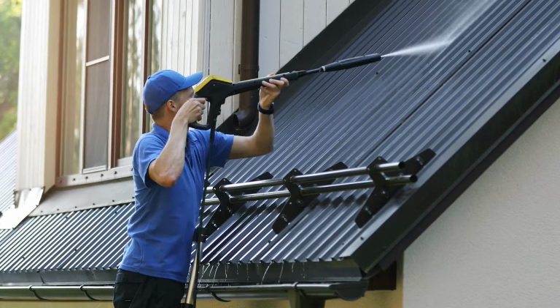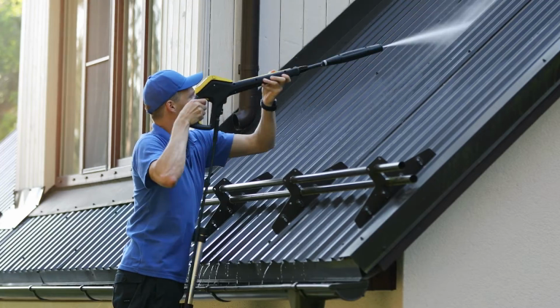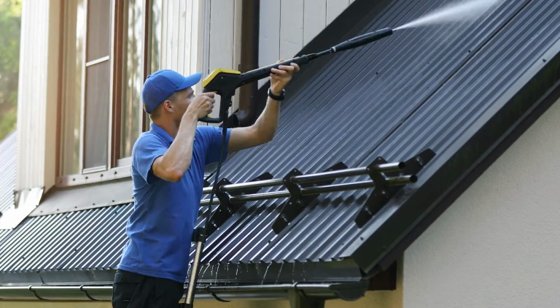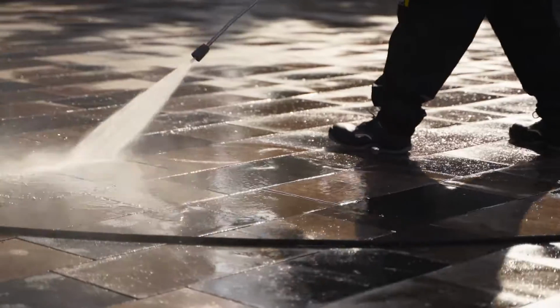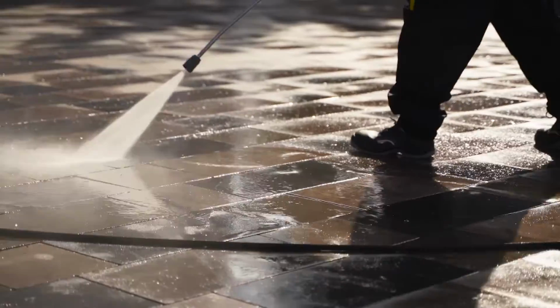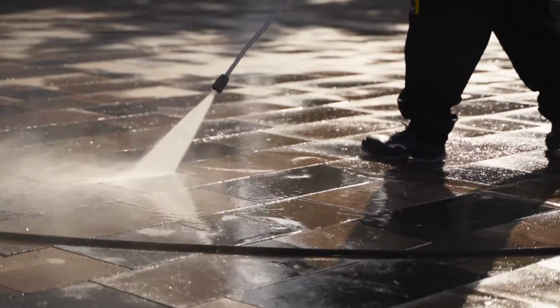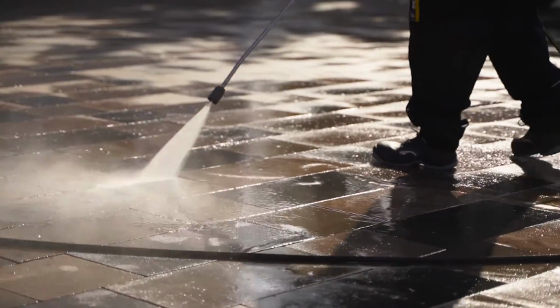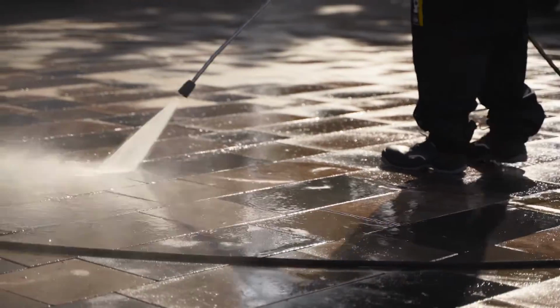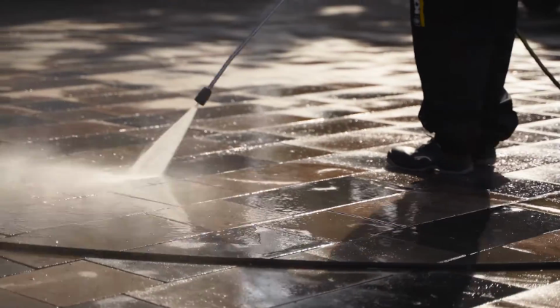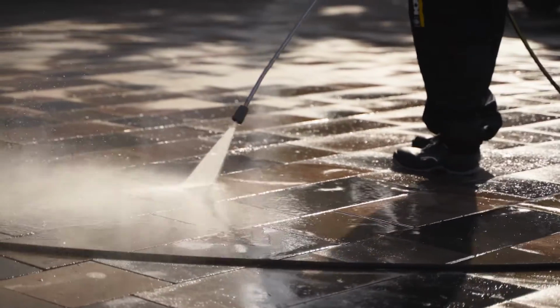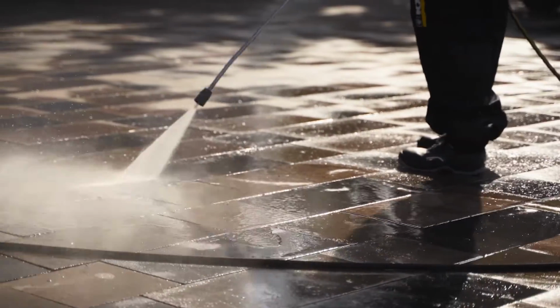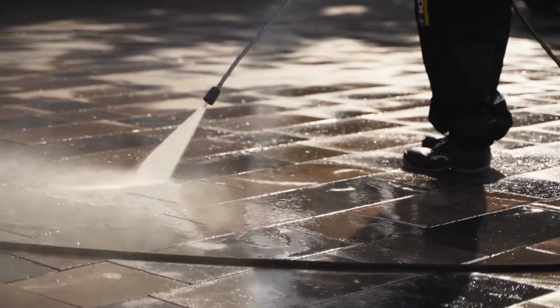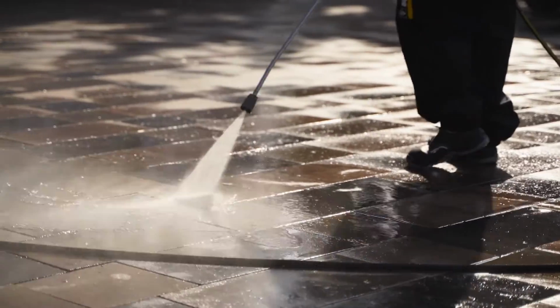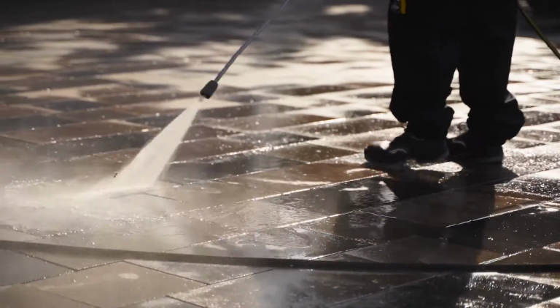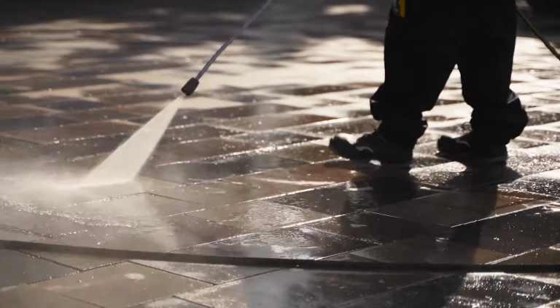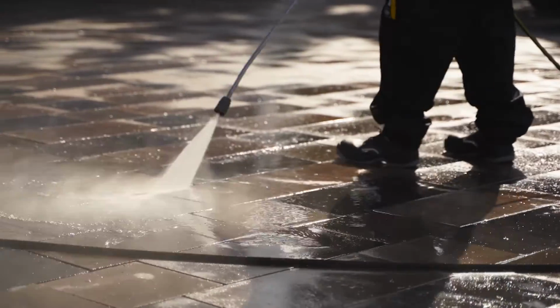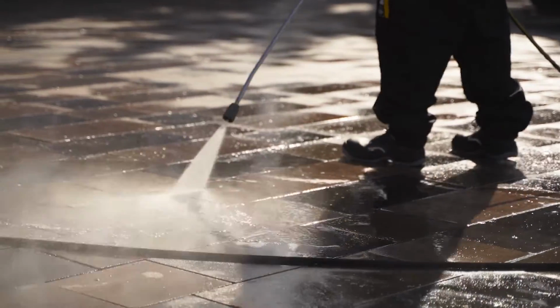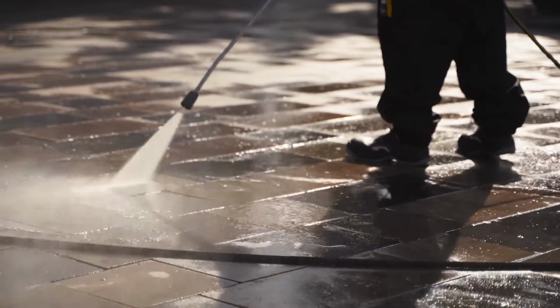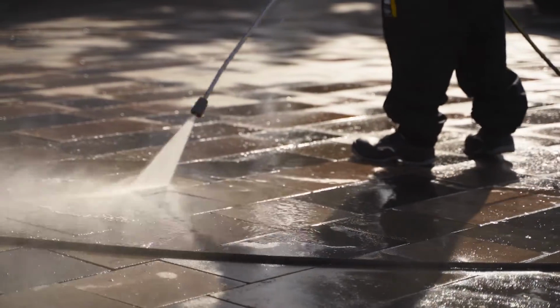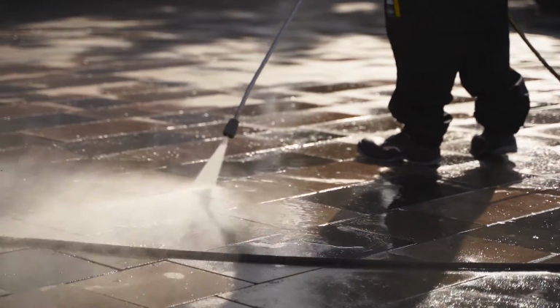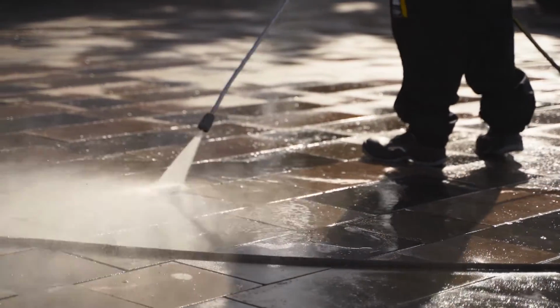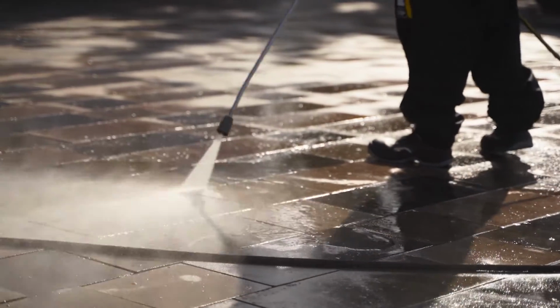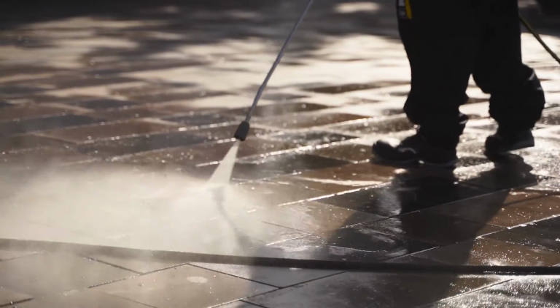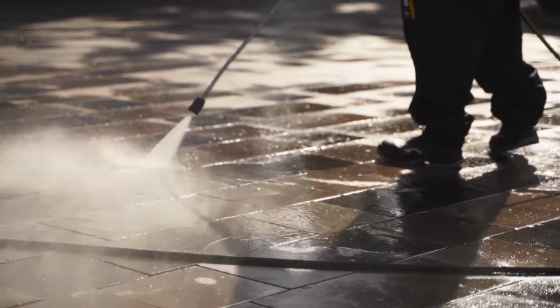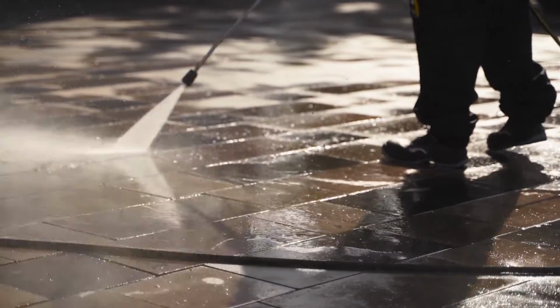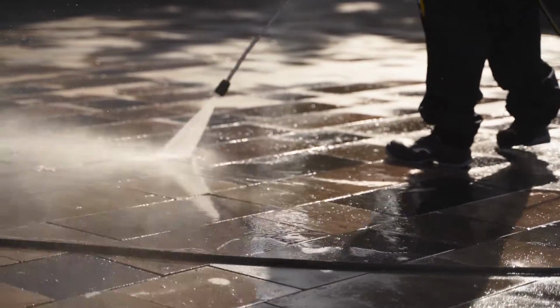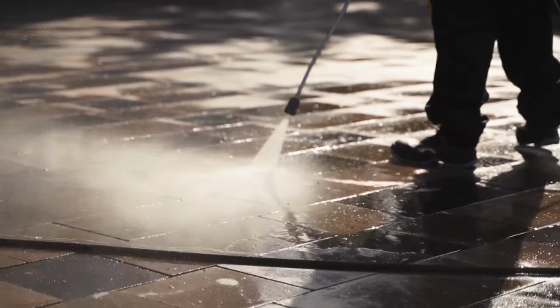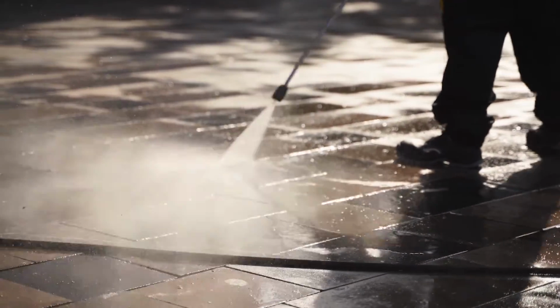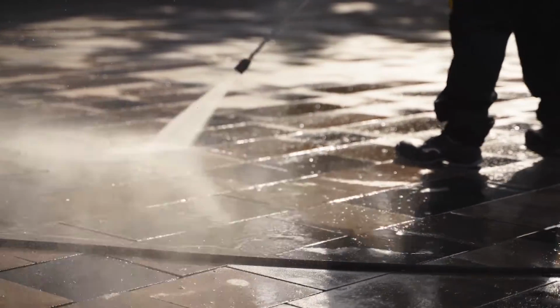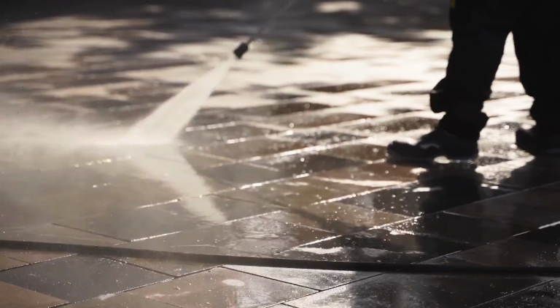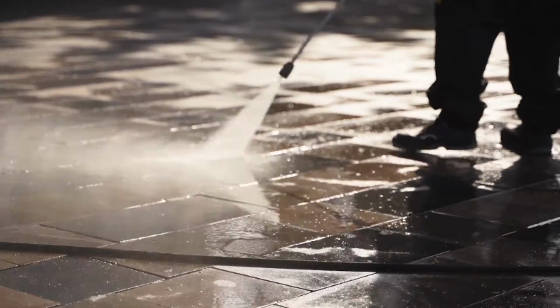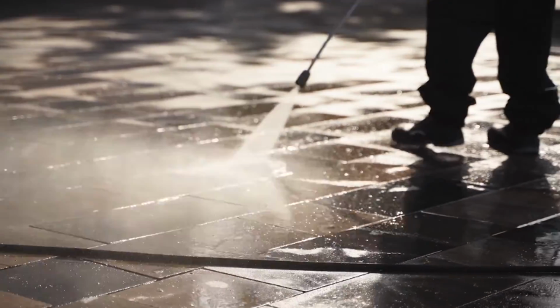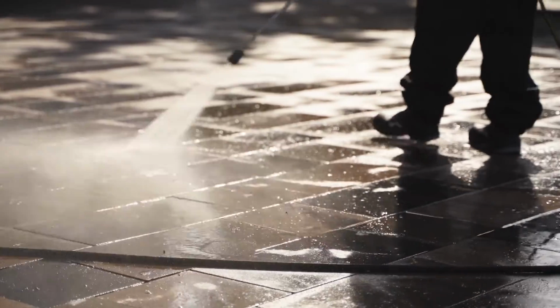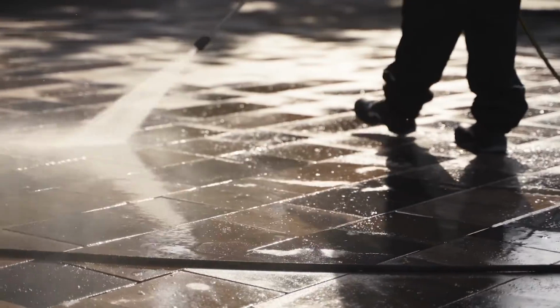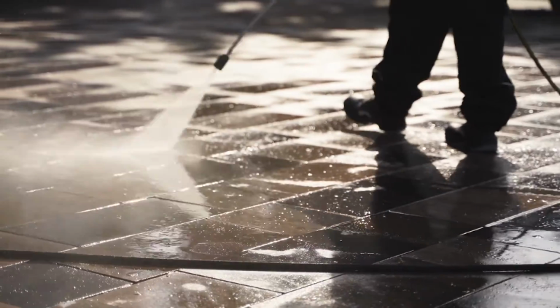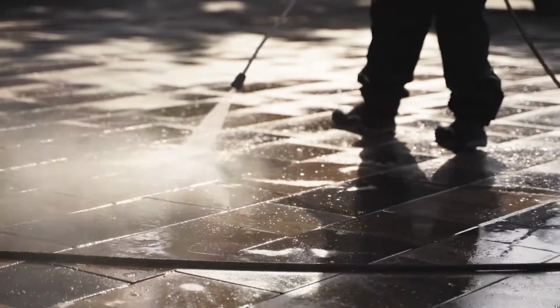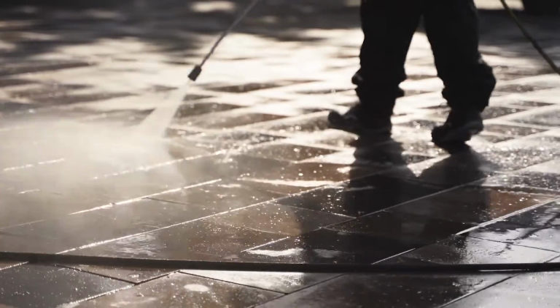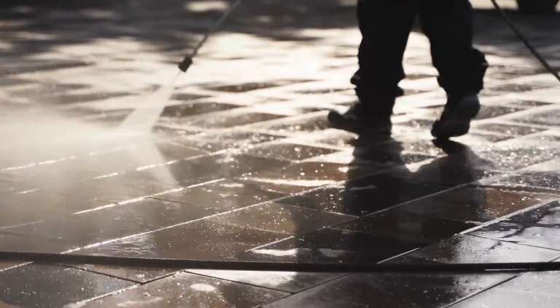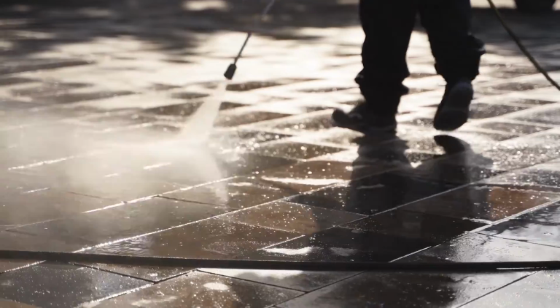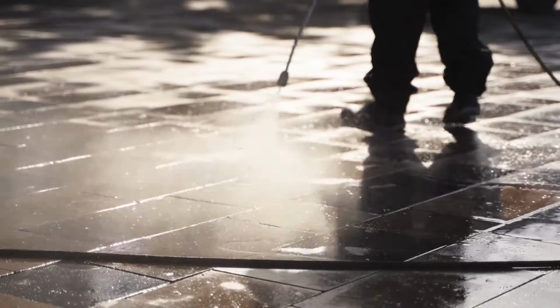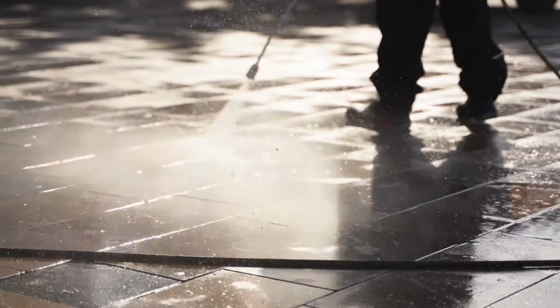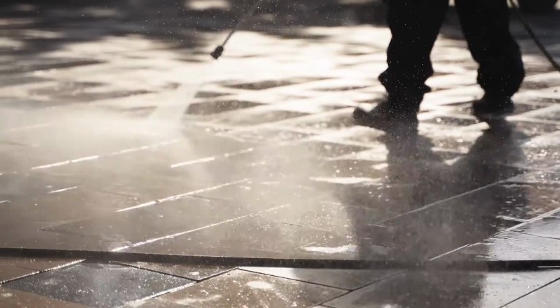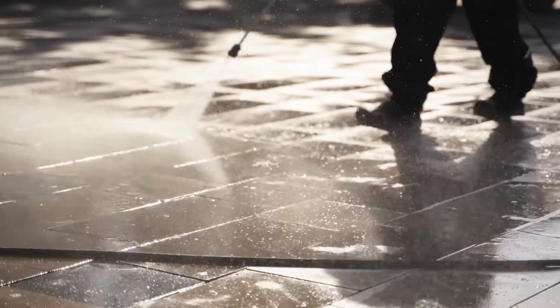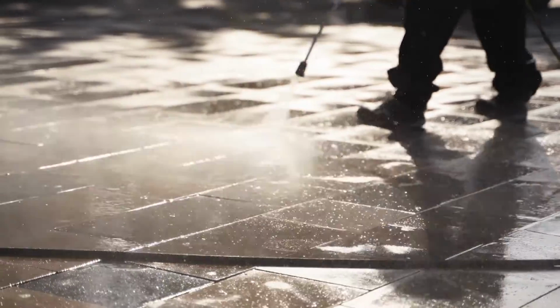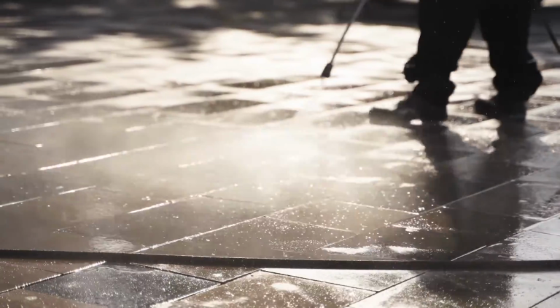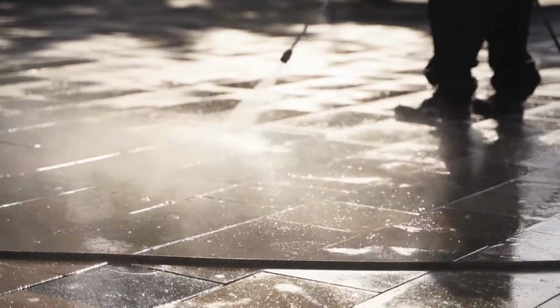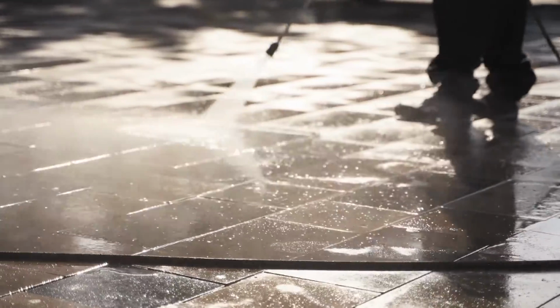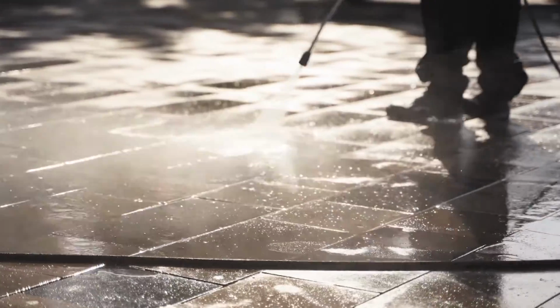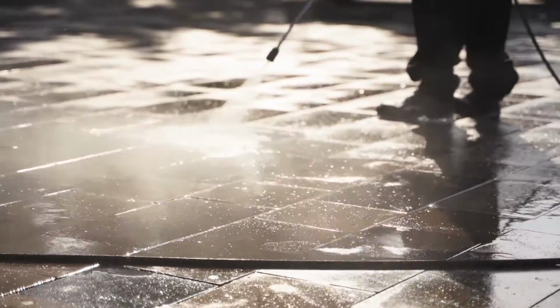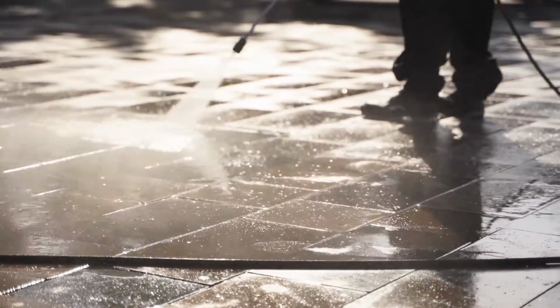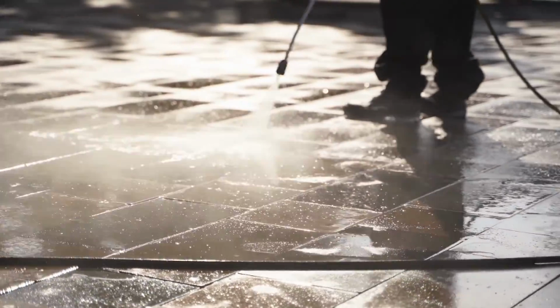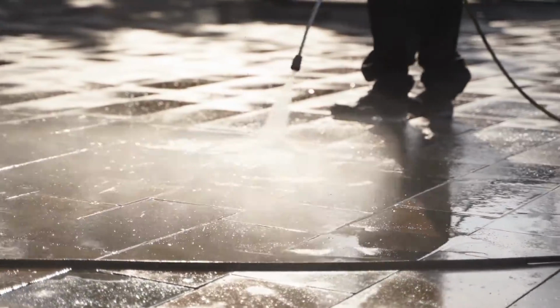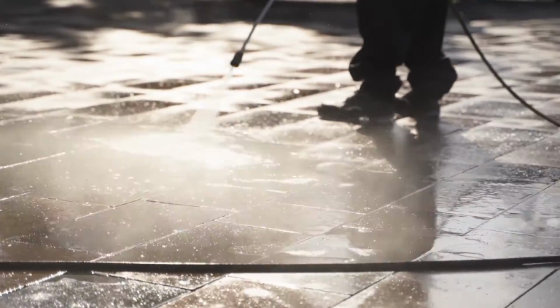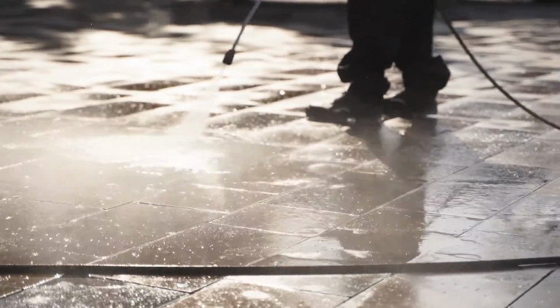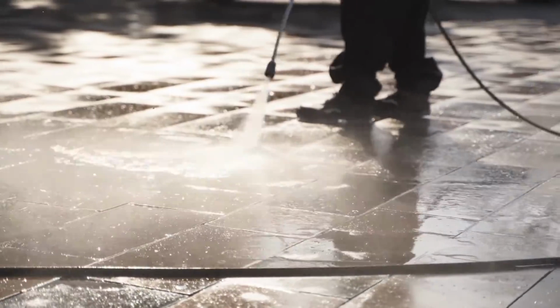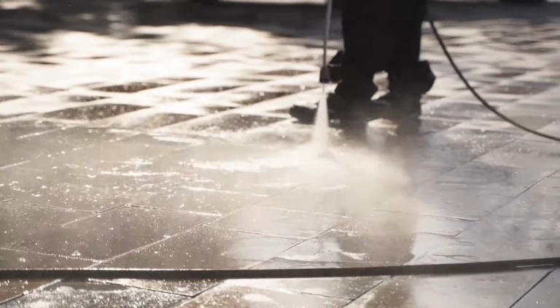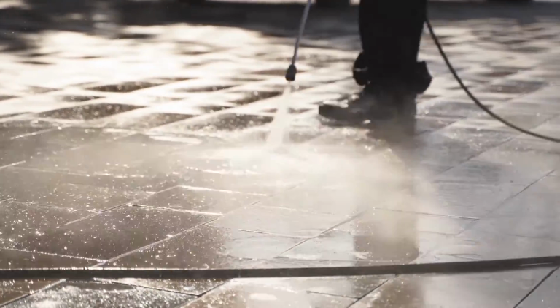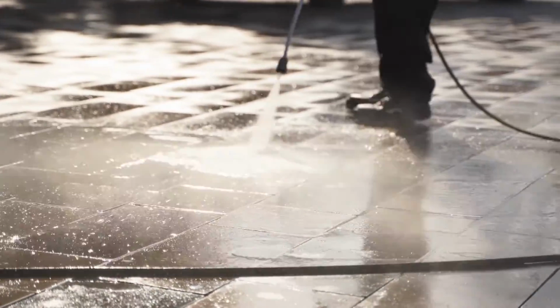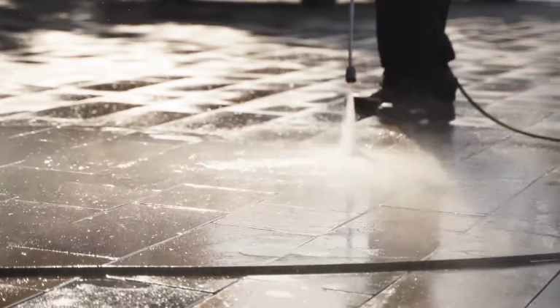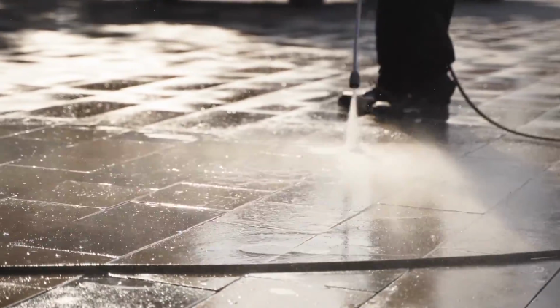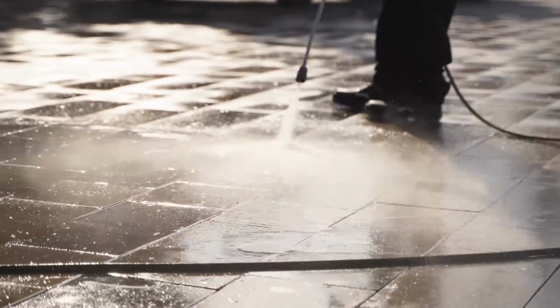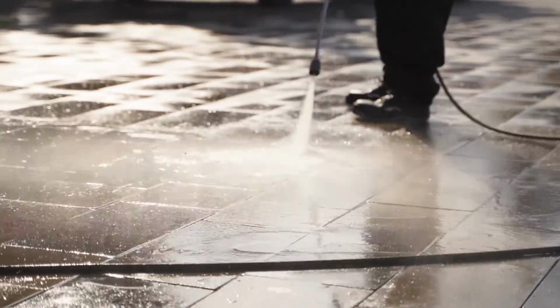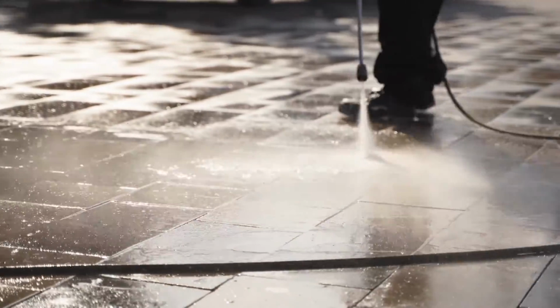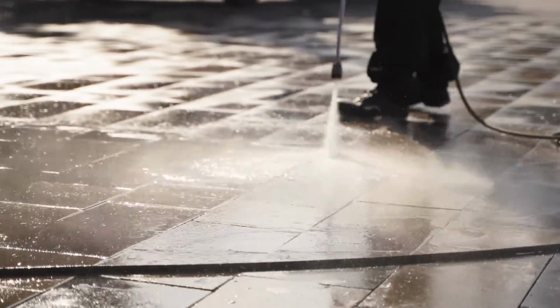For example, if your facility's front walkway is dirty or muddy after a recent rainfall and you want to clean it off, a light duty pressure washer is all you'll need.